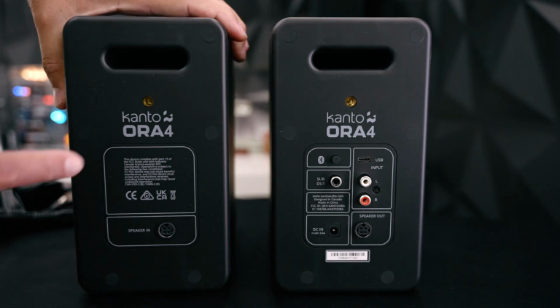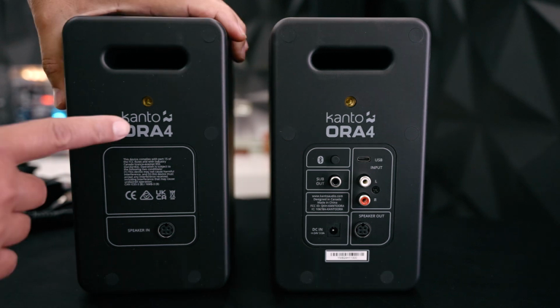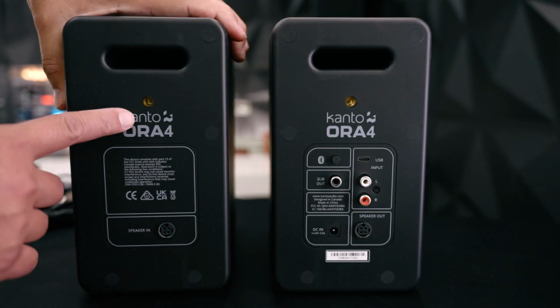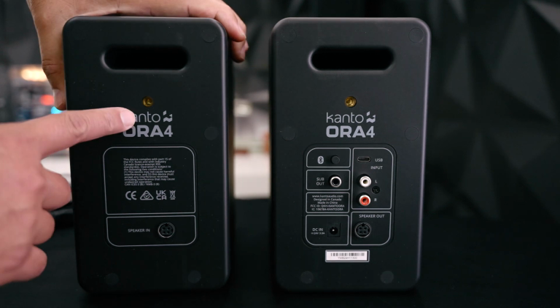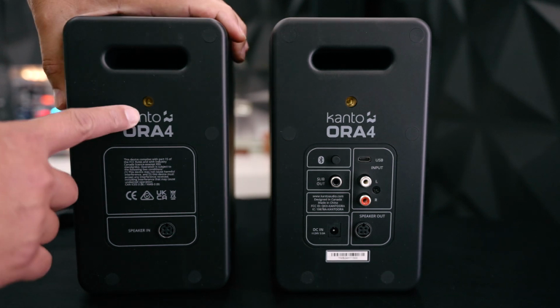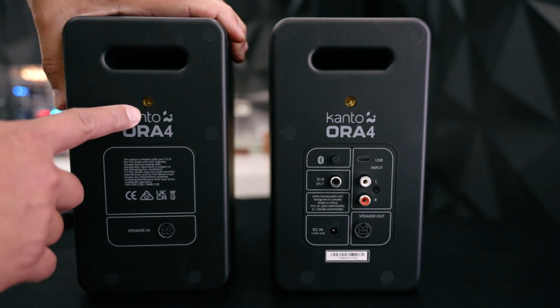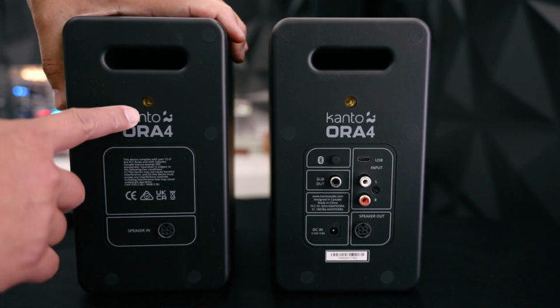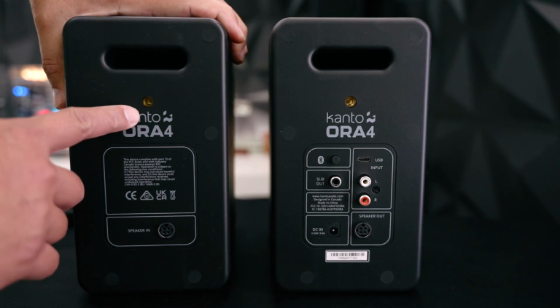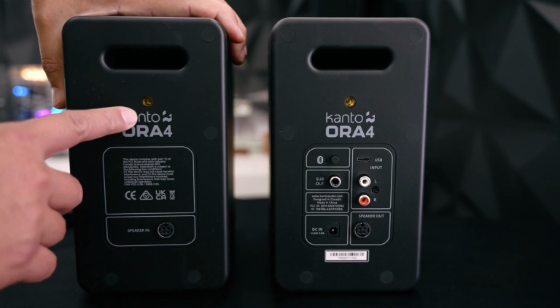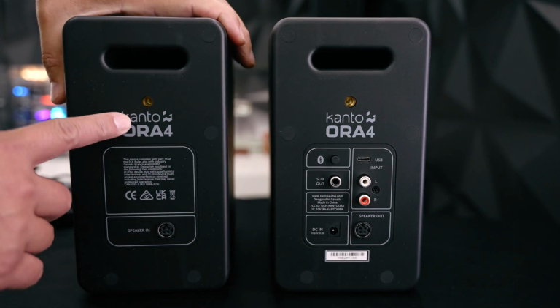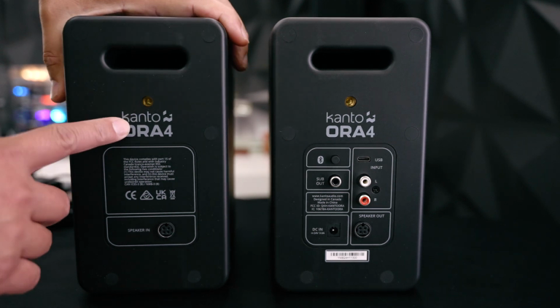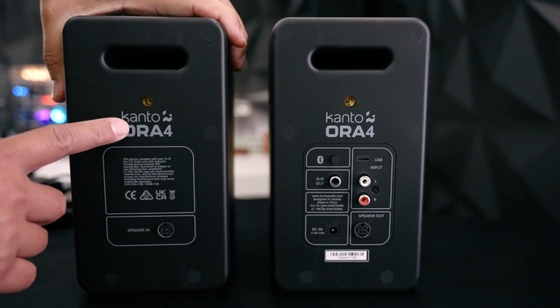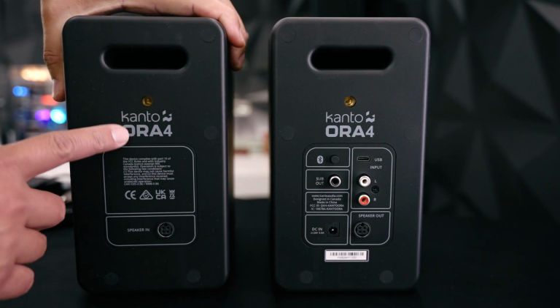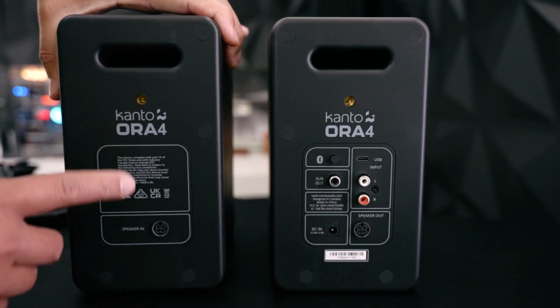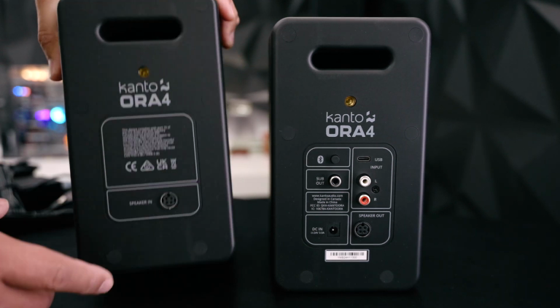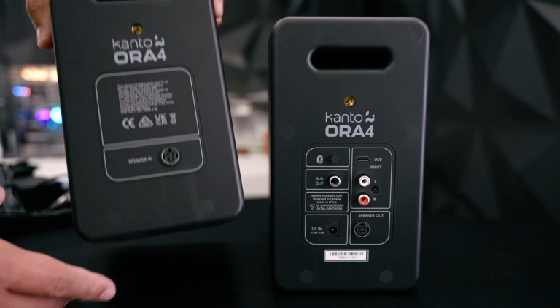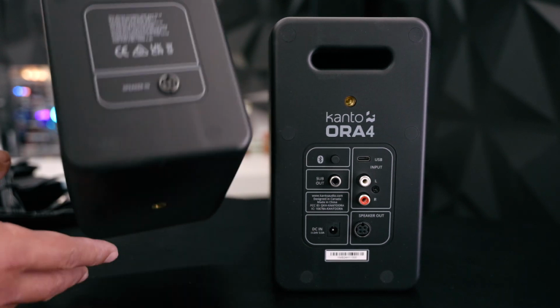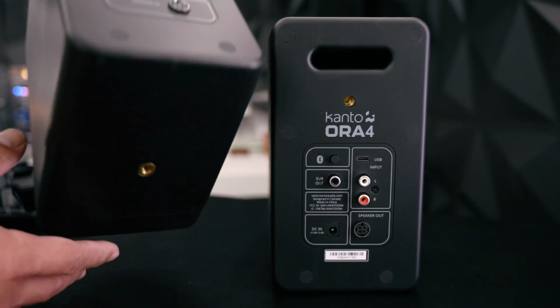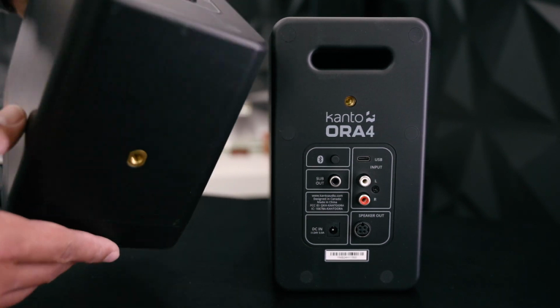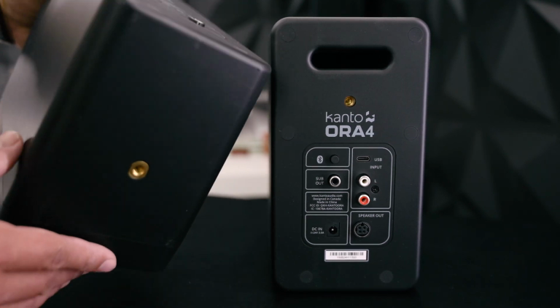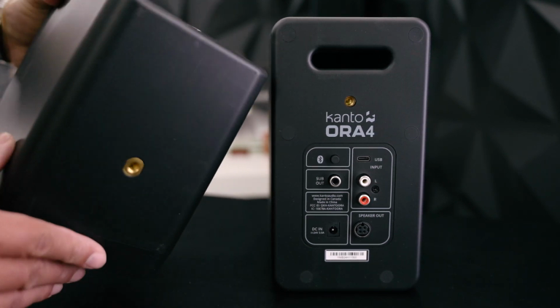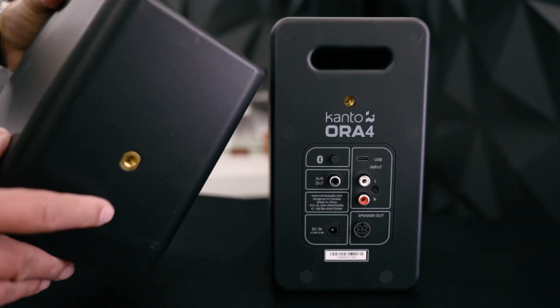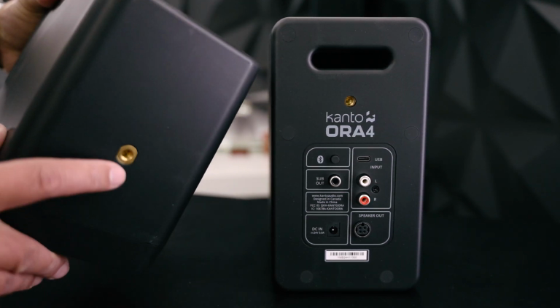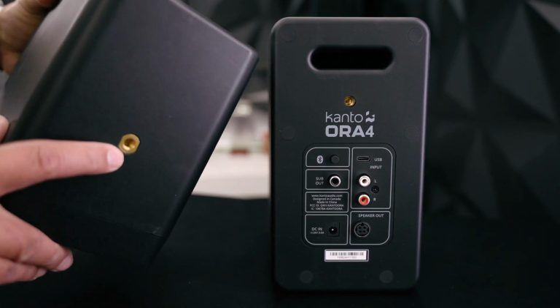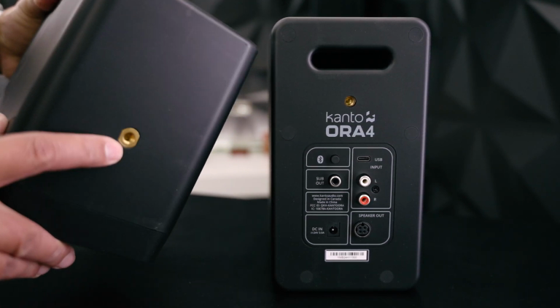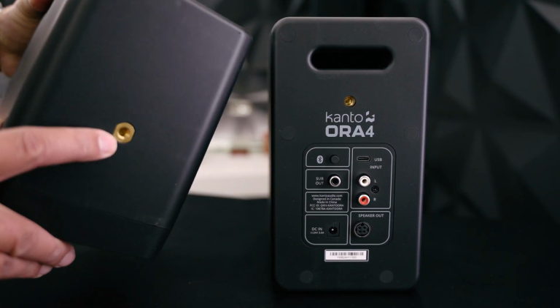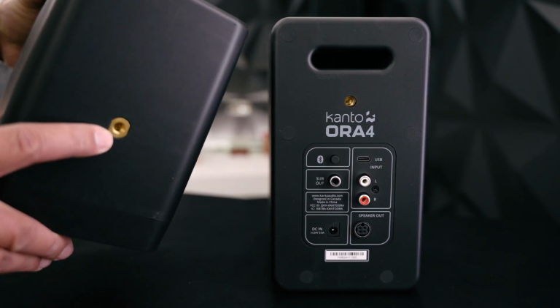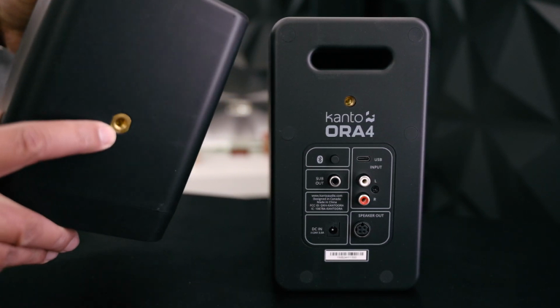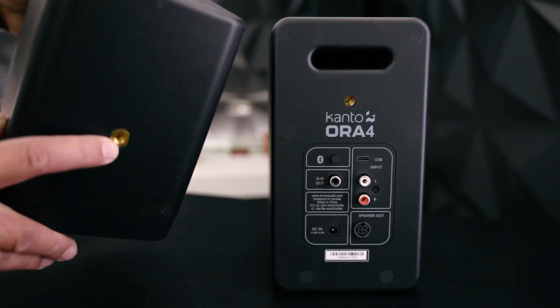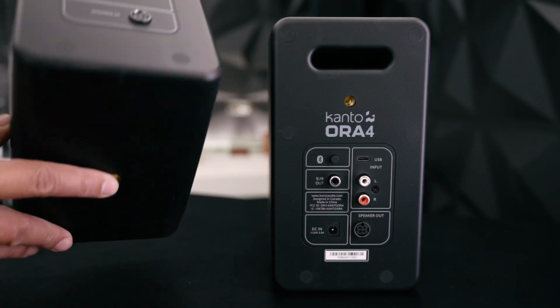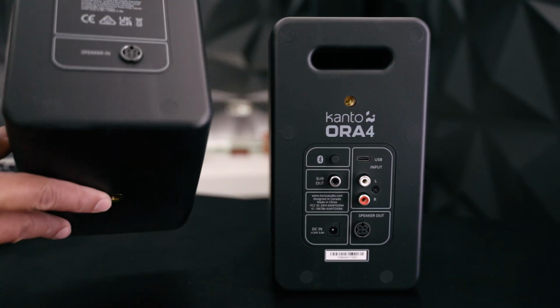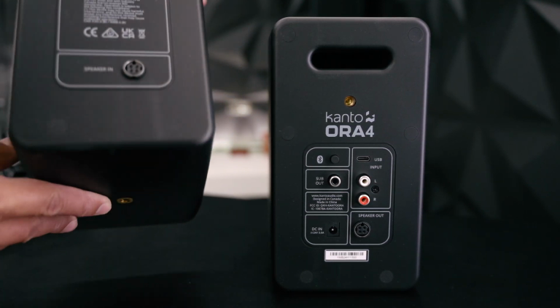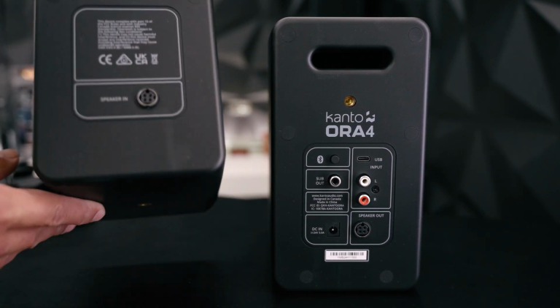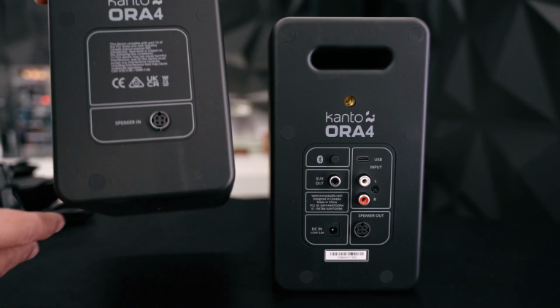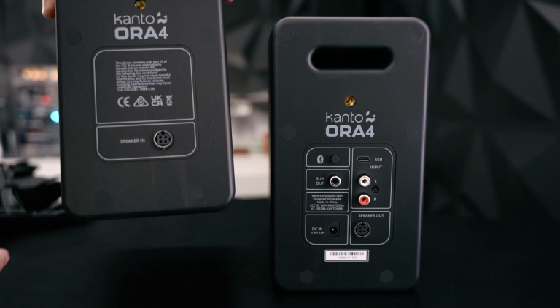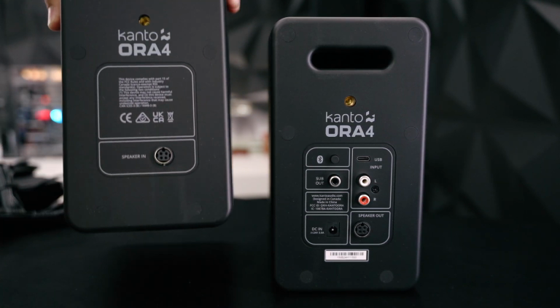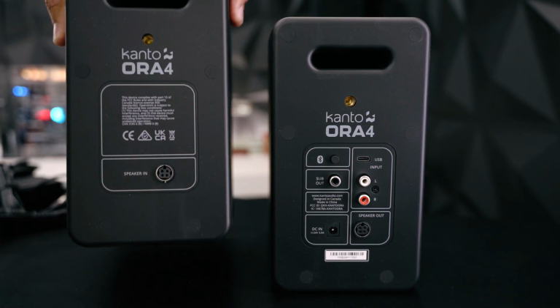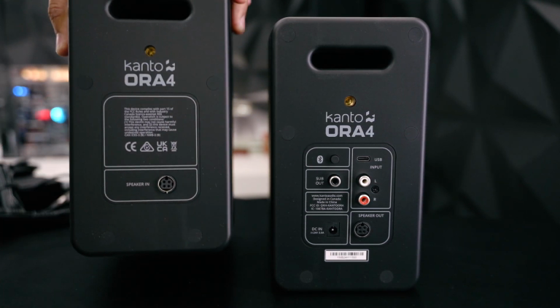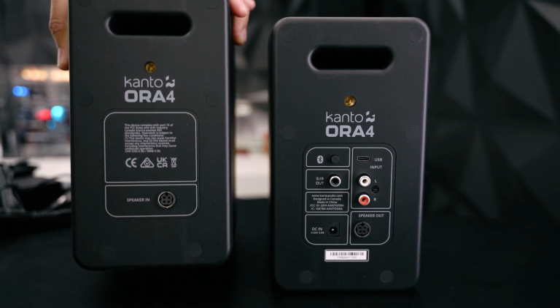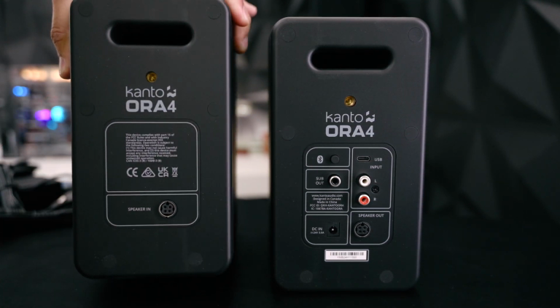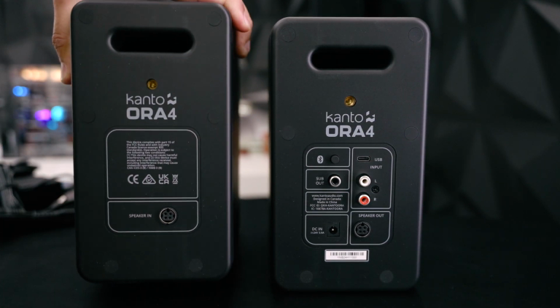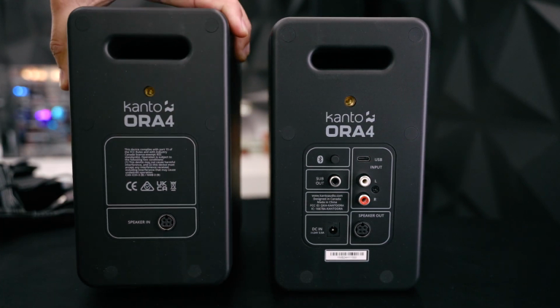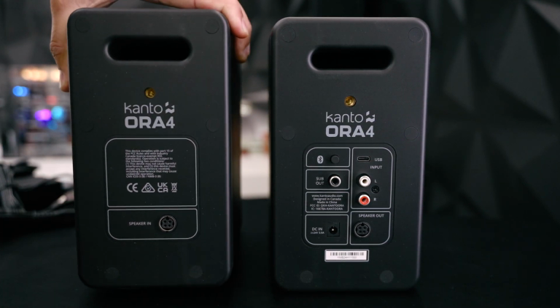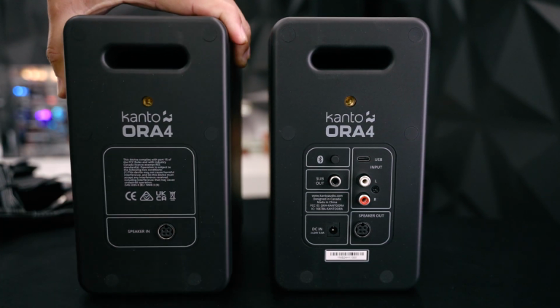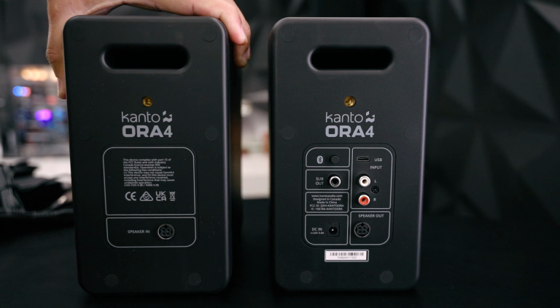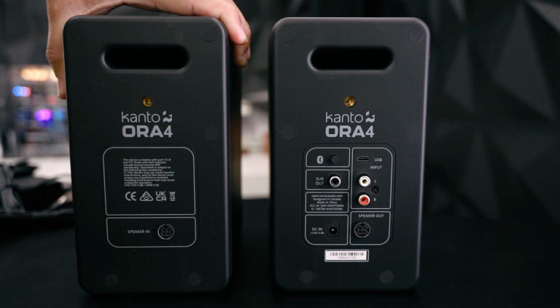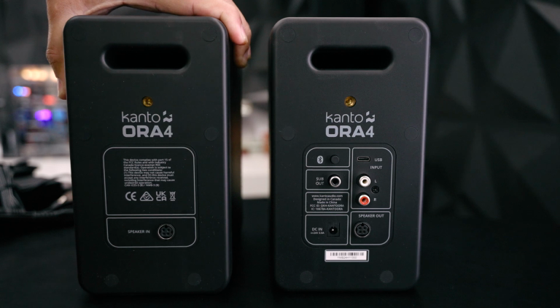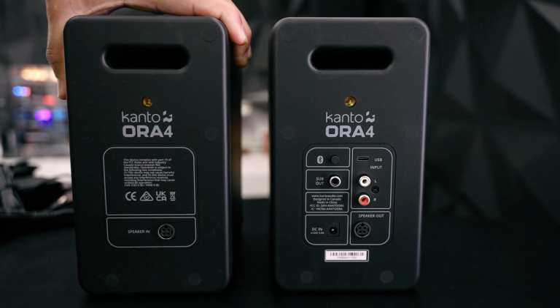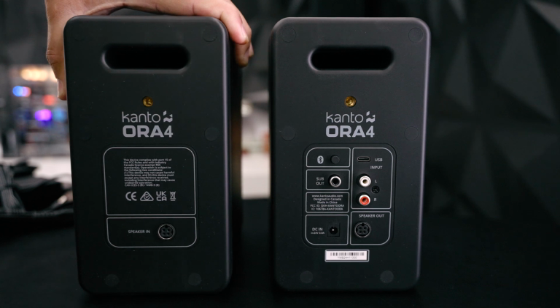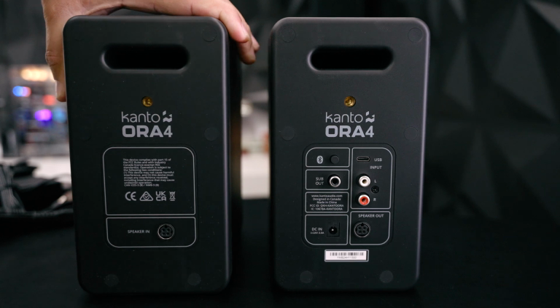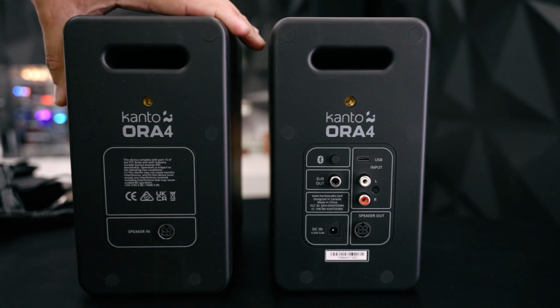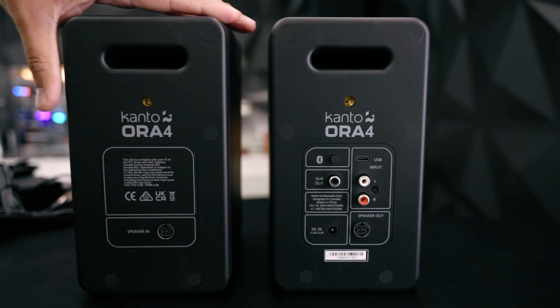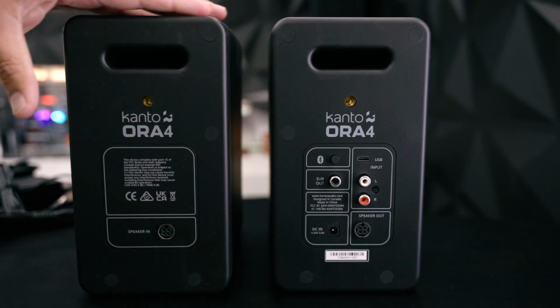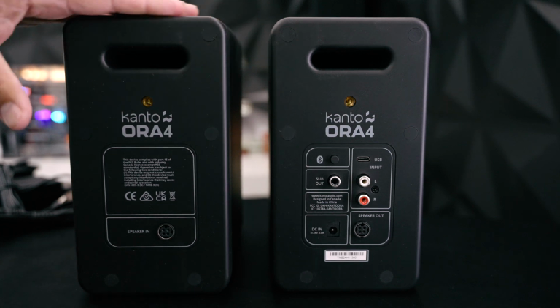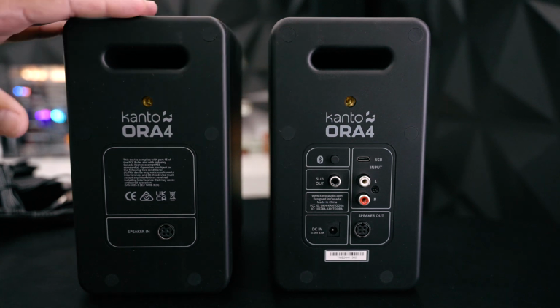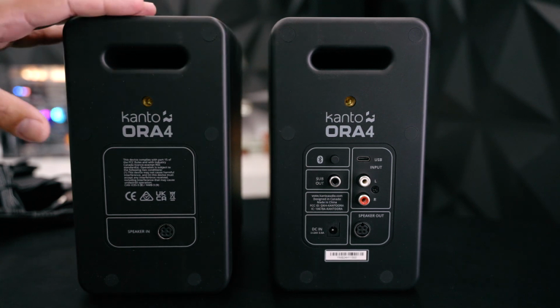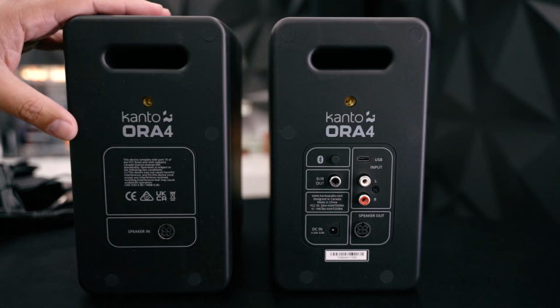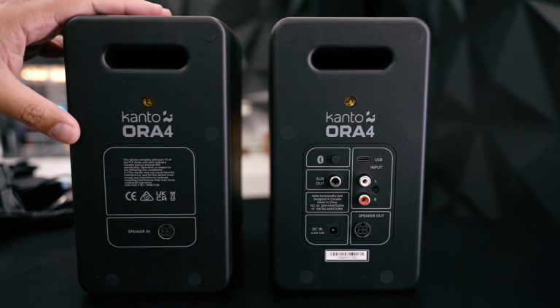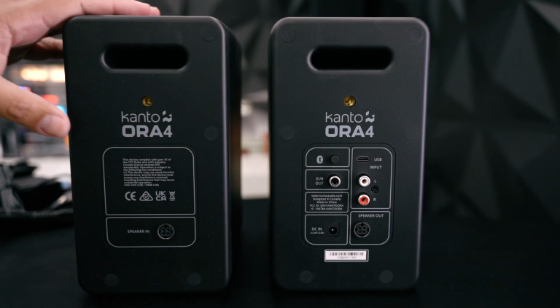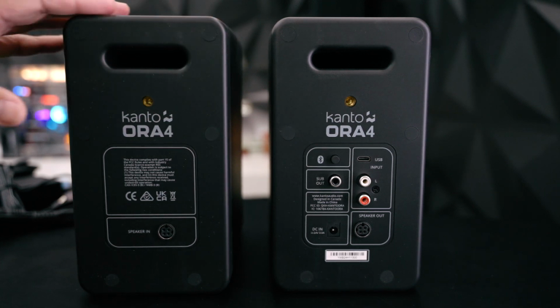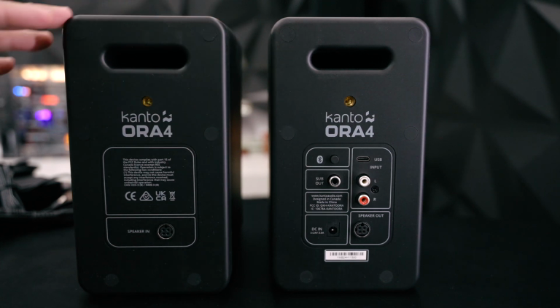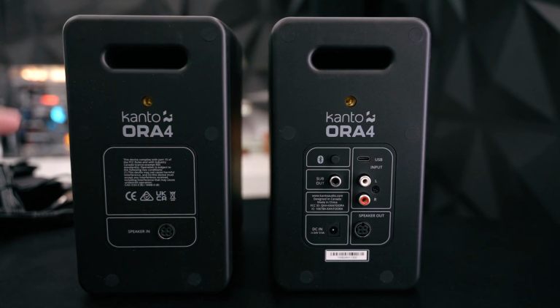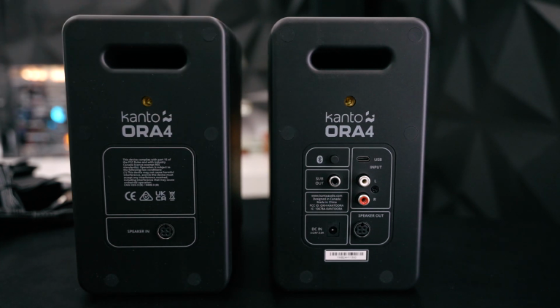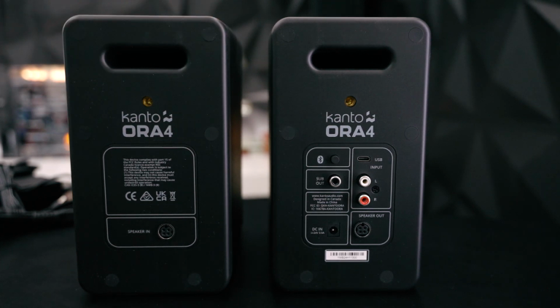Some quick things to note: they do have connections that look like quarter-20s on the top and the bottom, so there are different ways to mount these very easily.